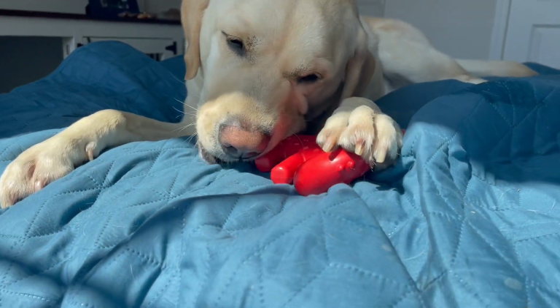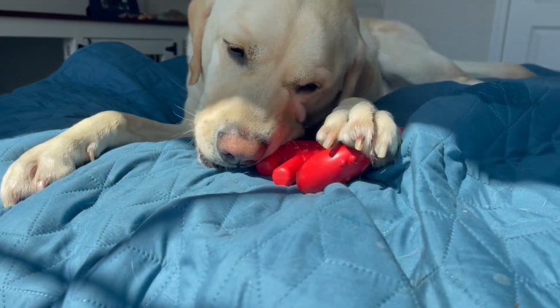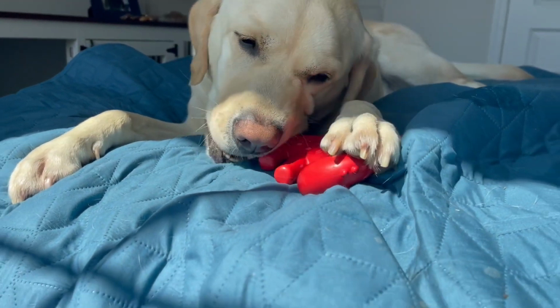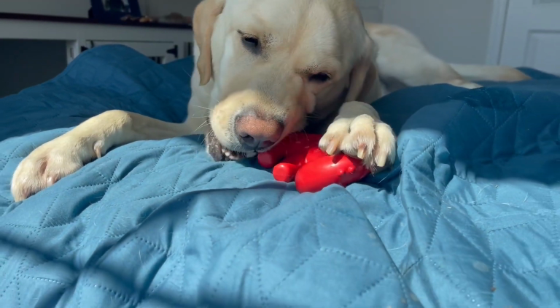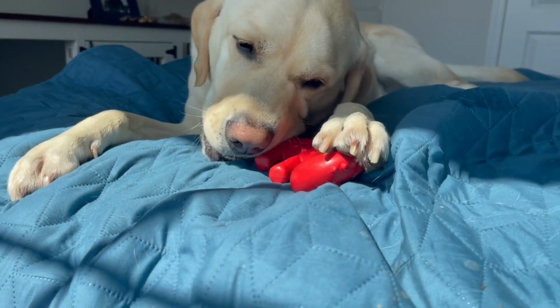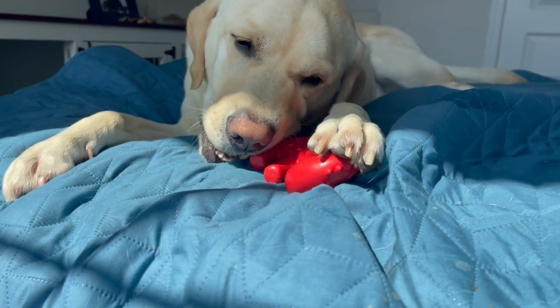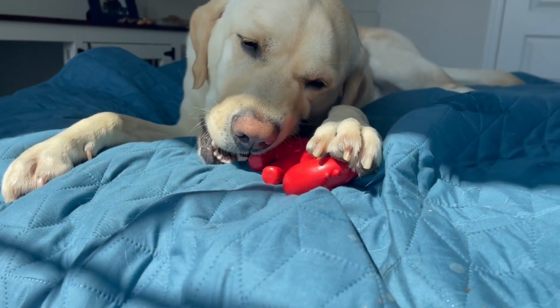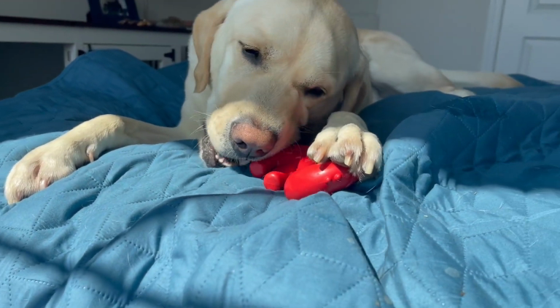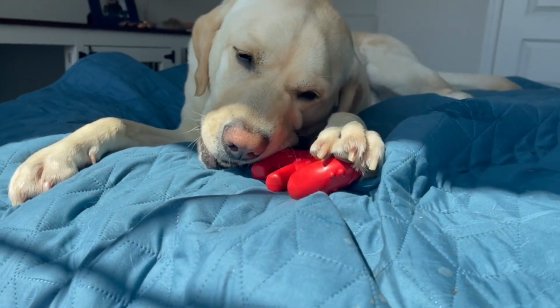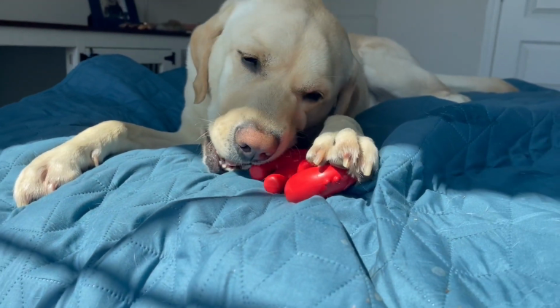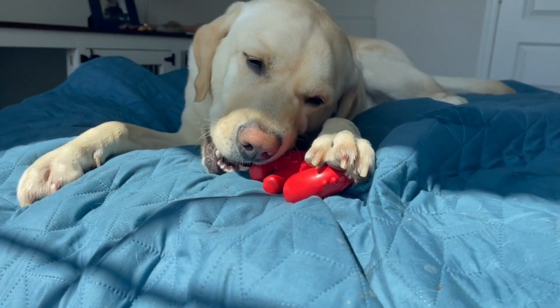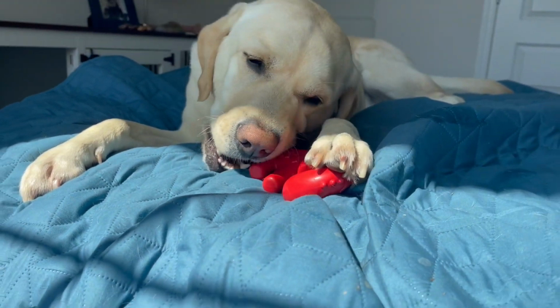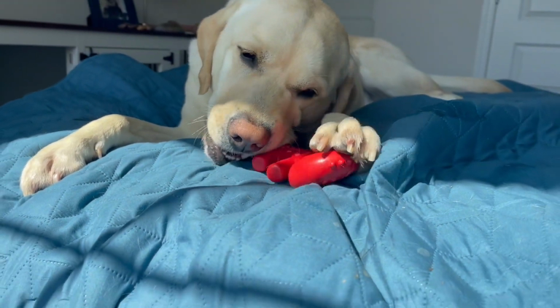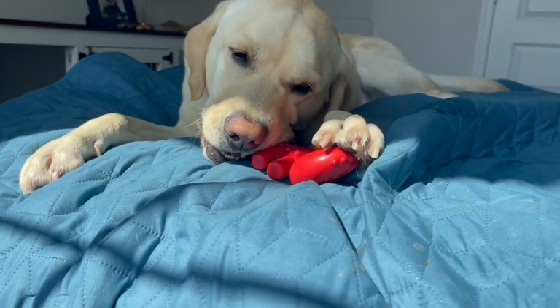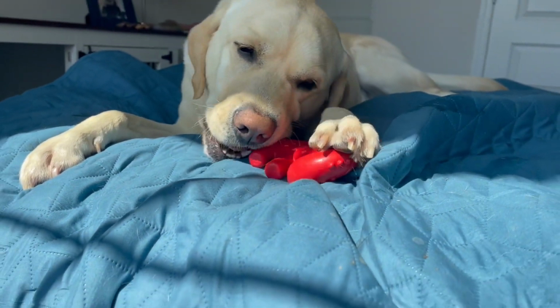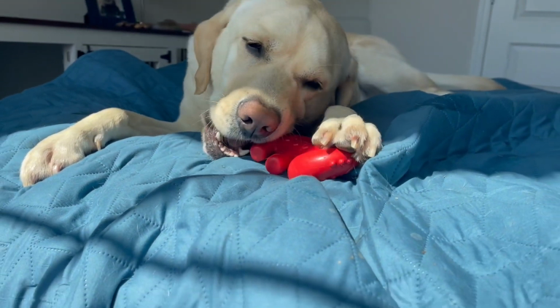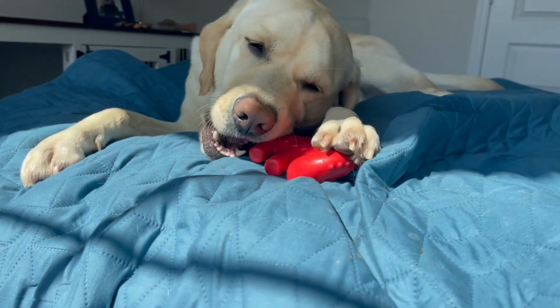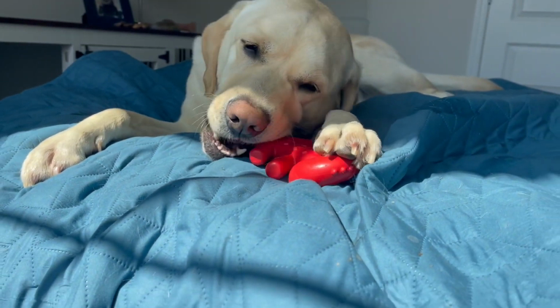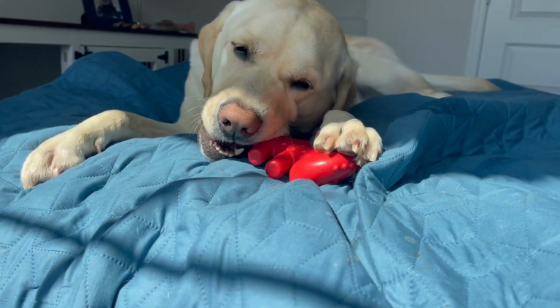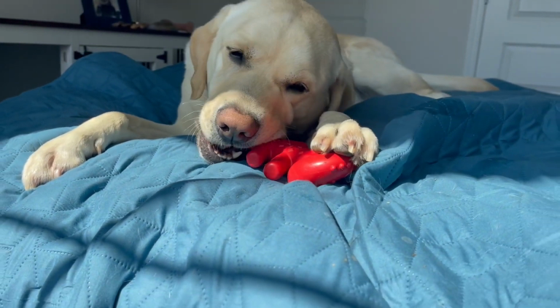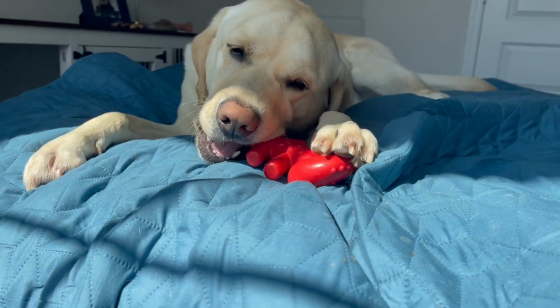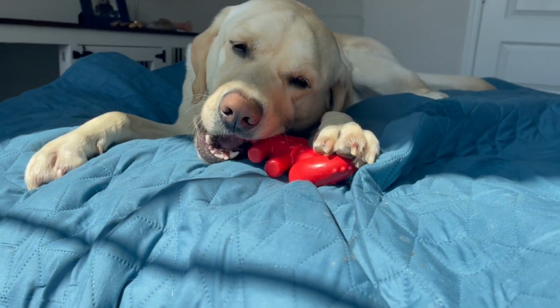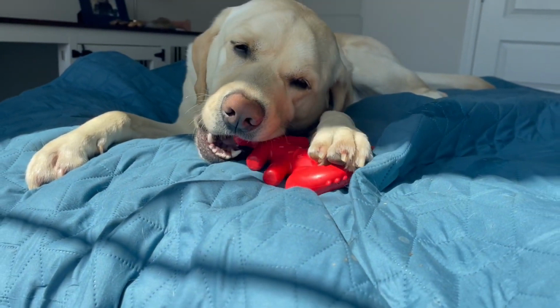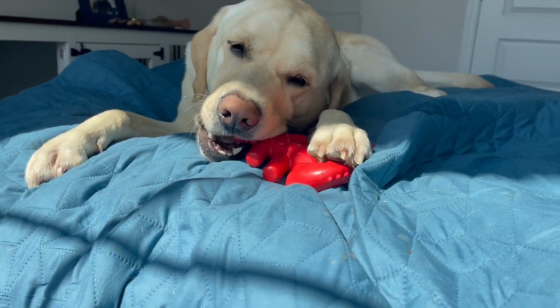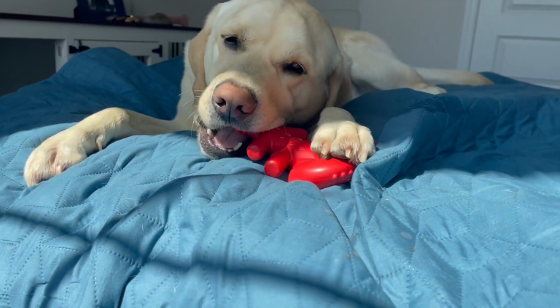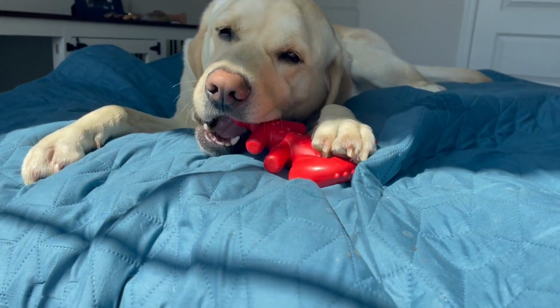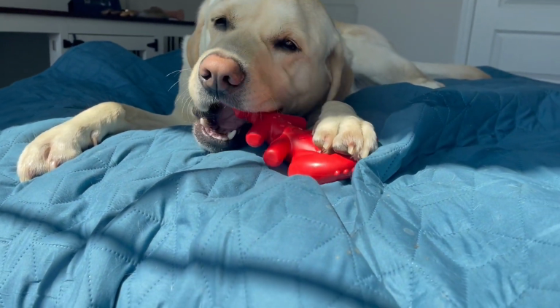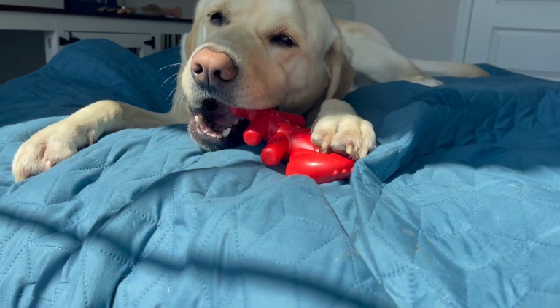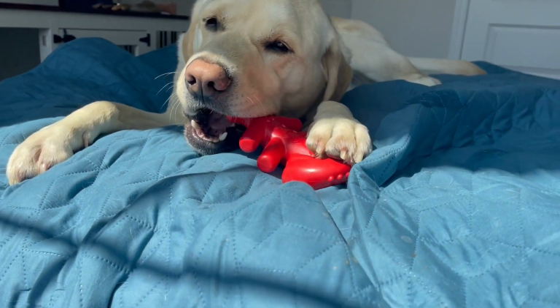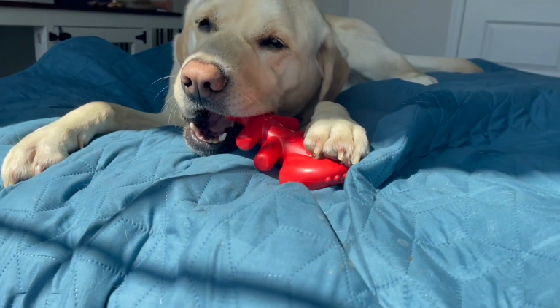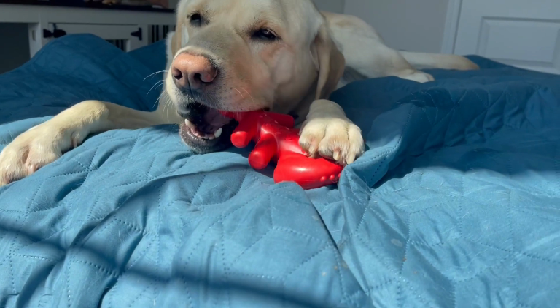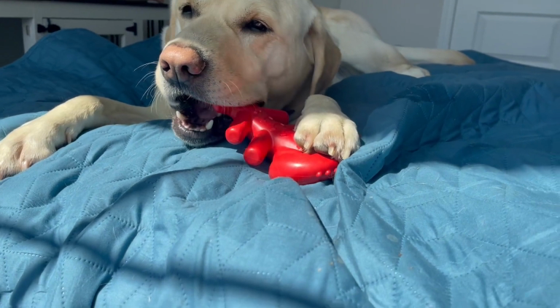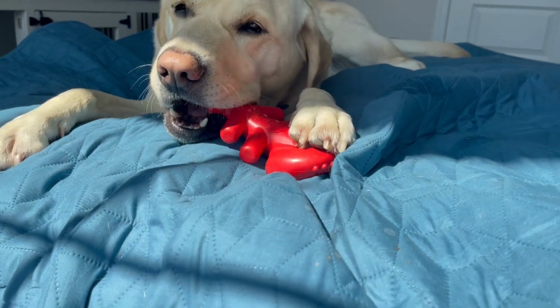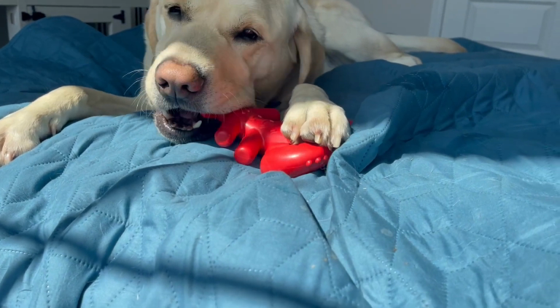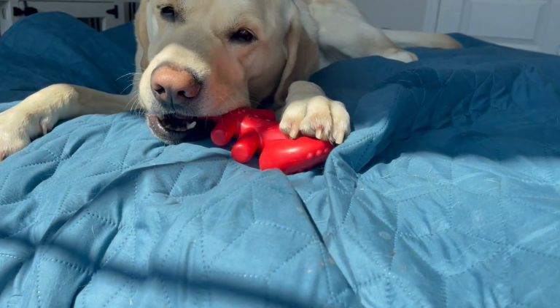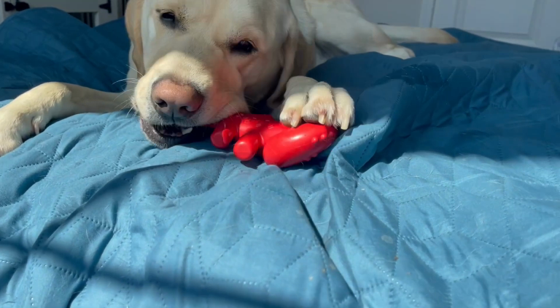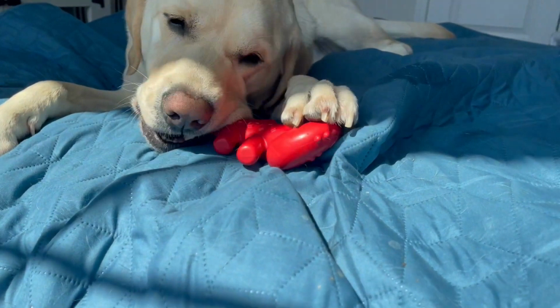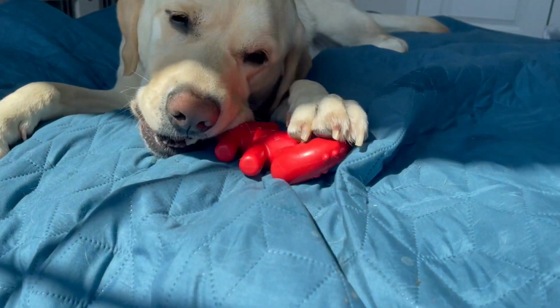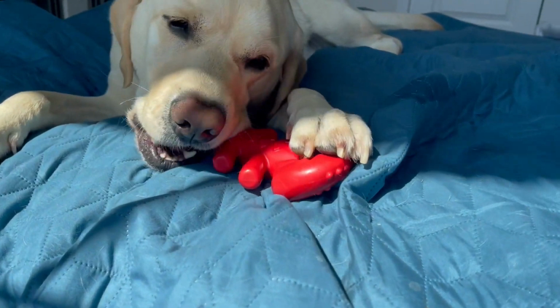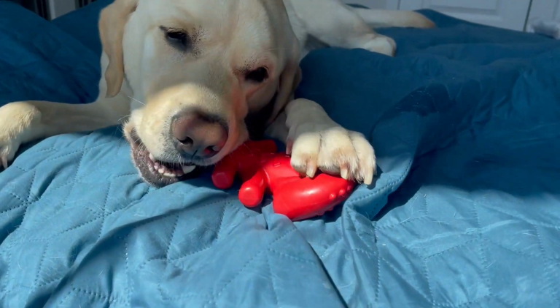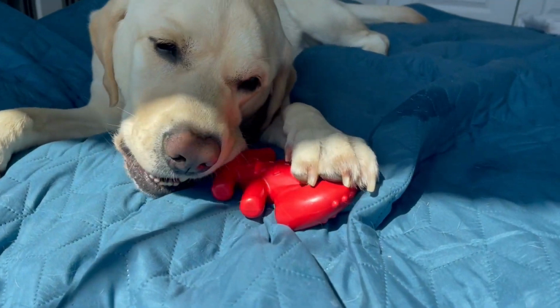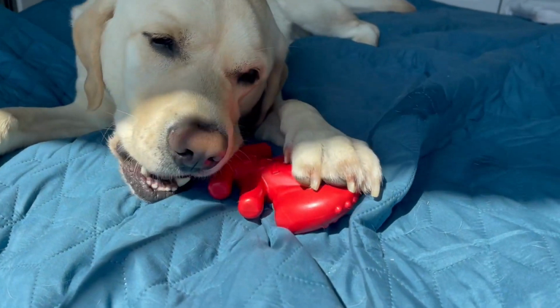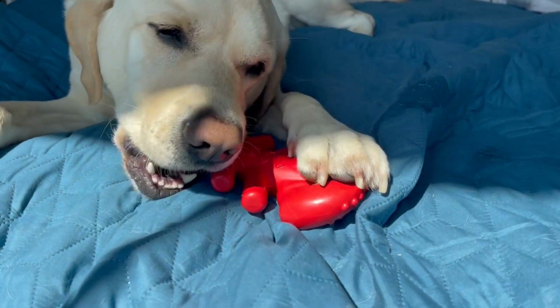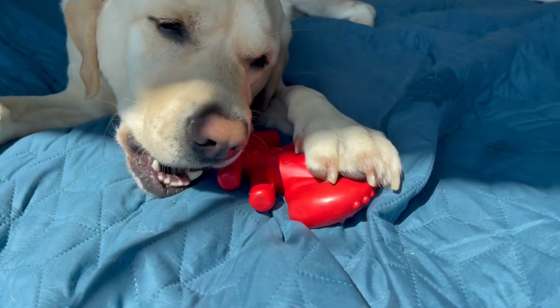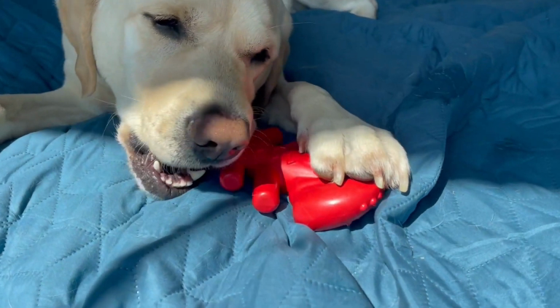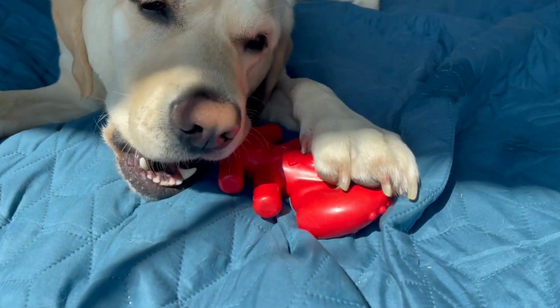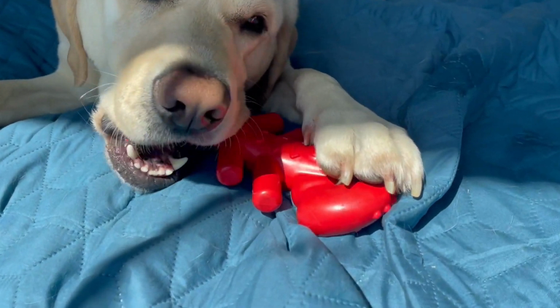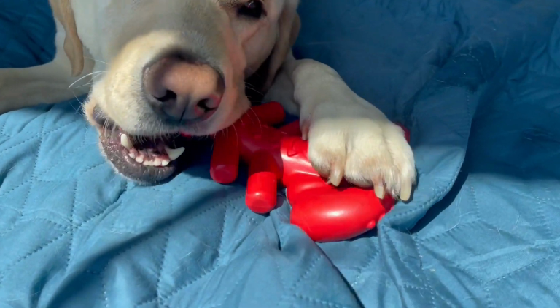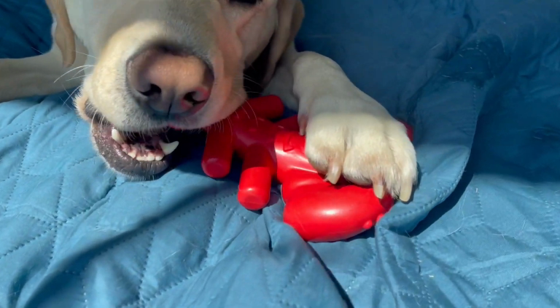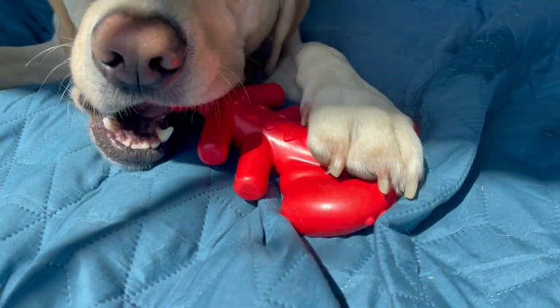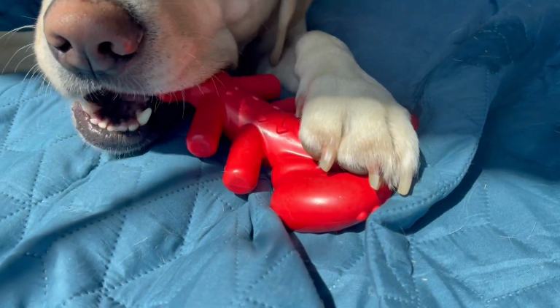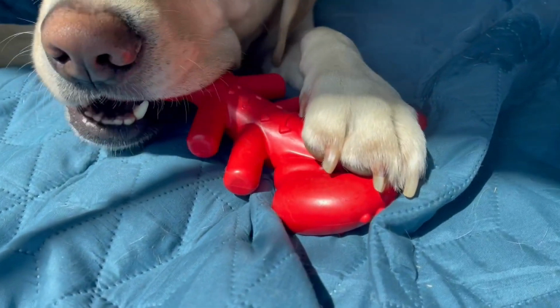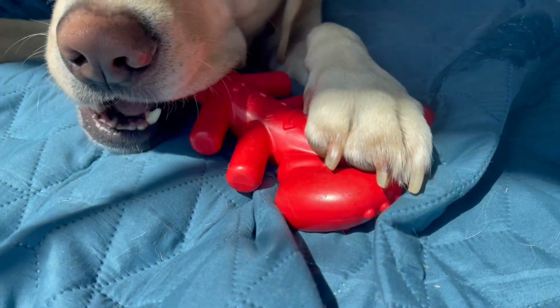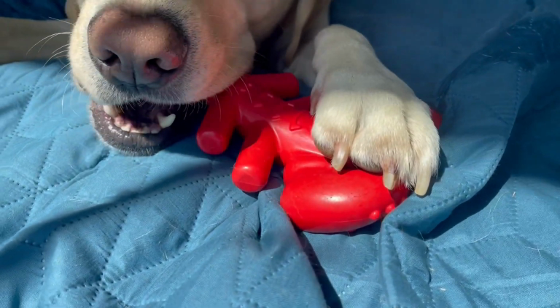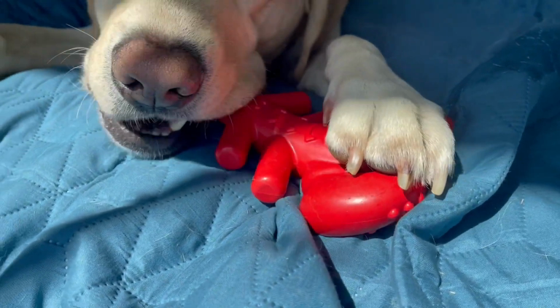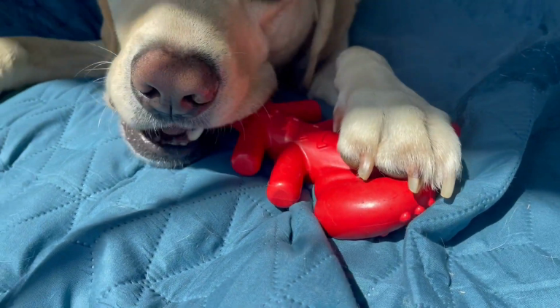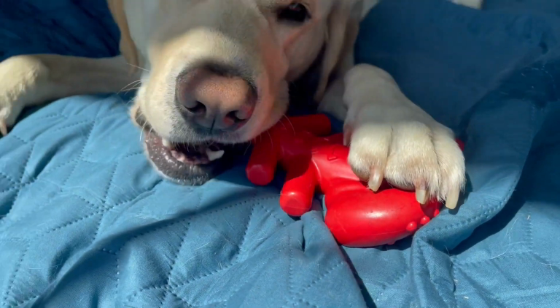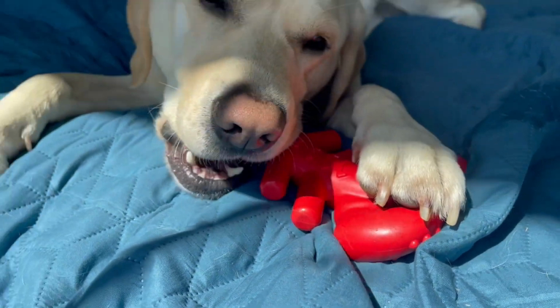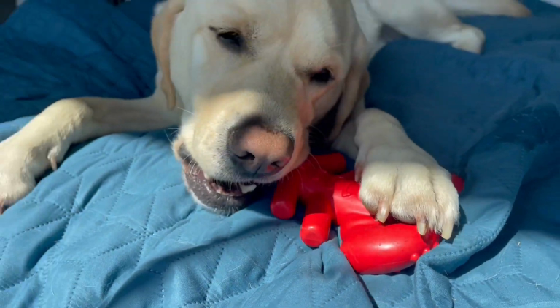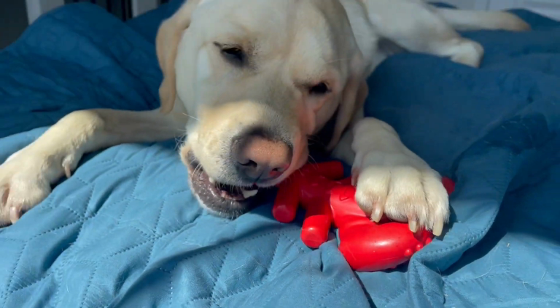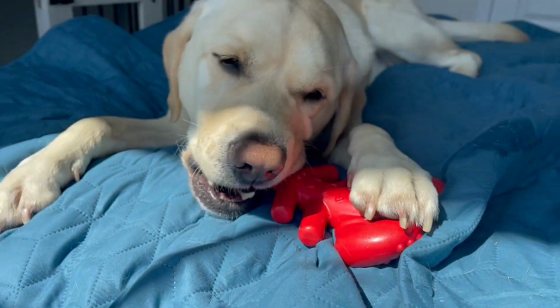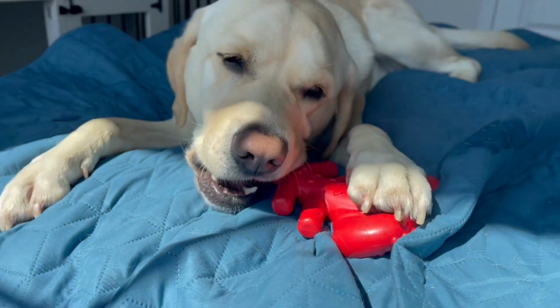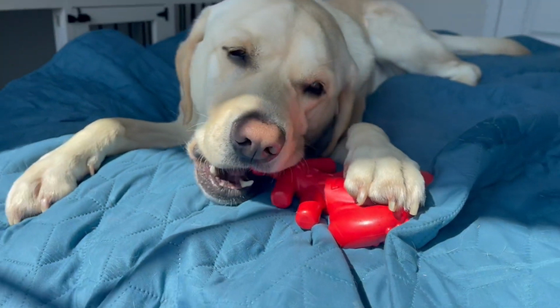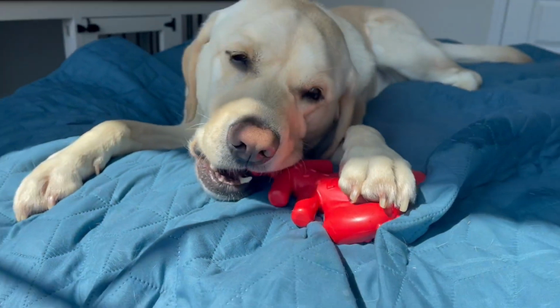Hey there, hopping on quick to share with you about this Boston Lobster dog toy. The company sent this to me so we can give you this up close look.